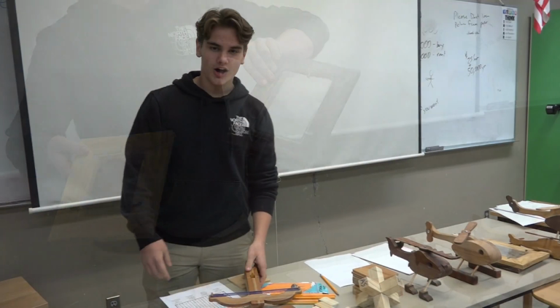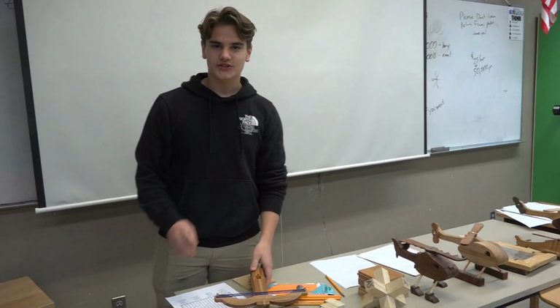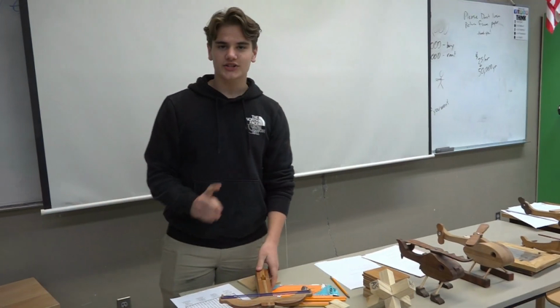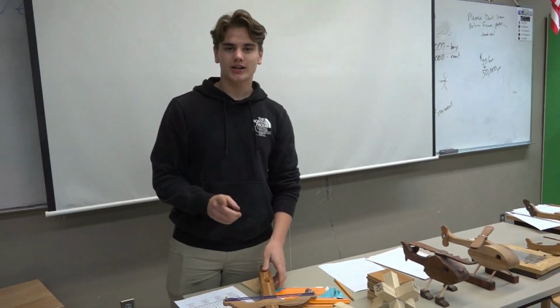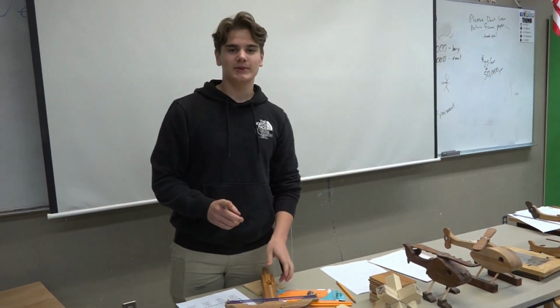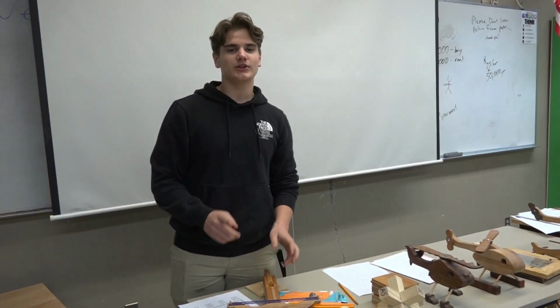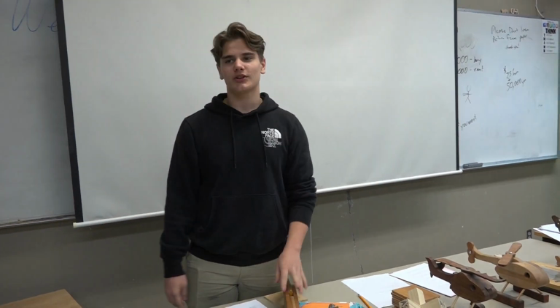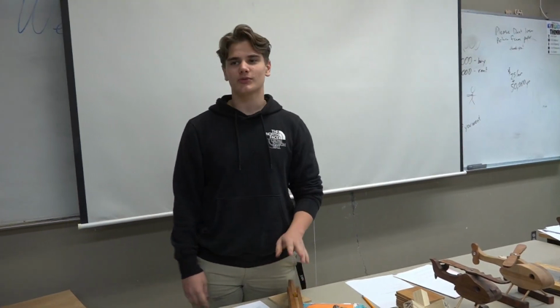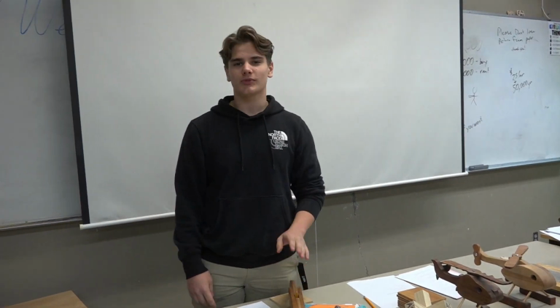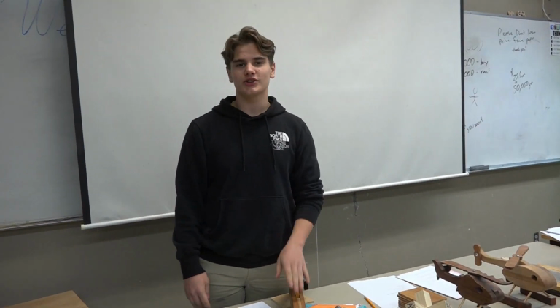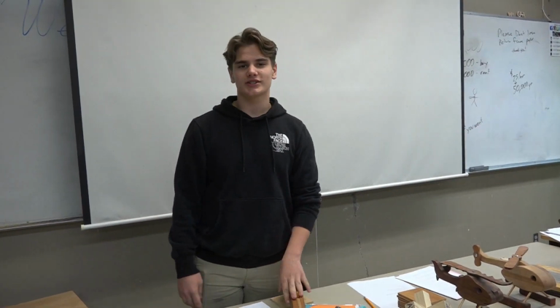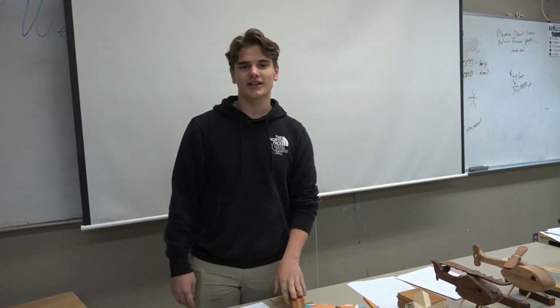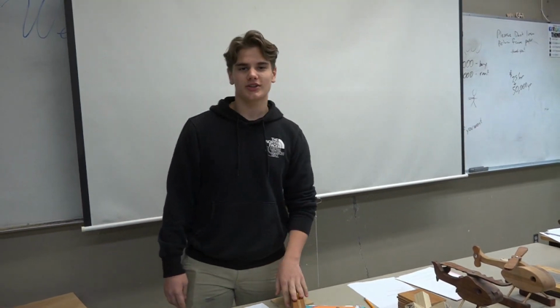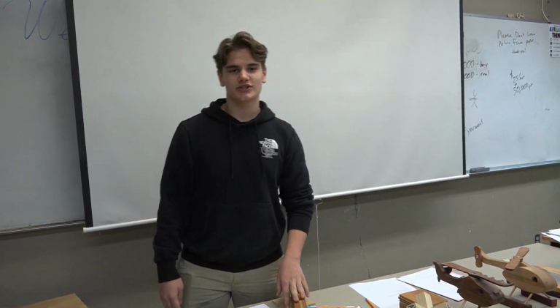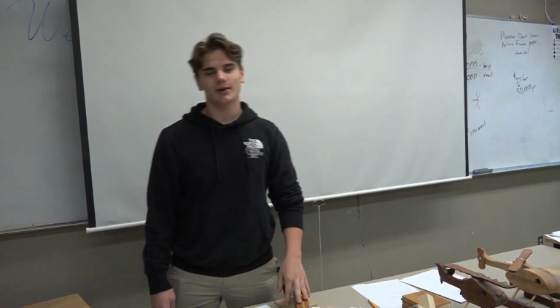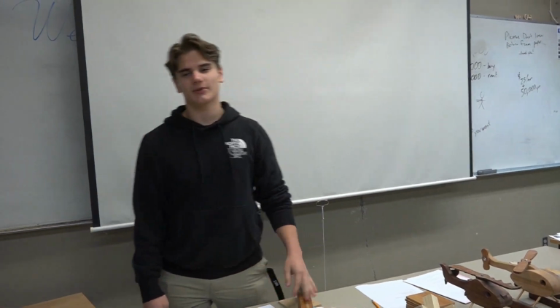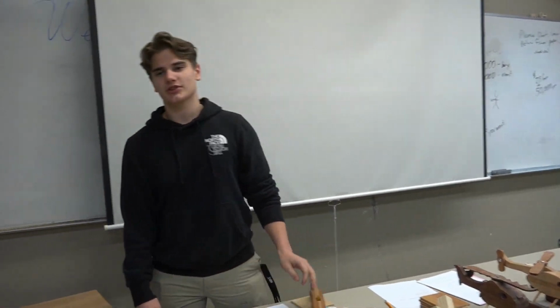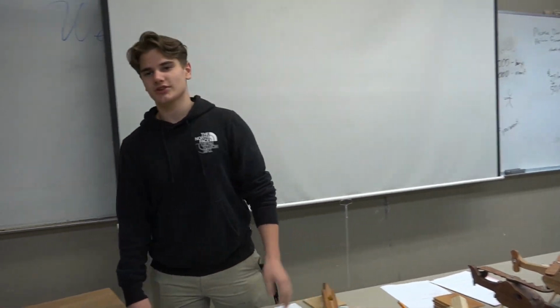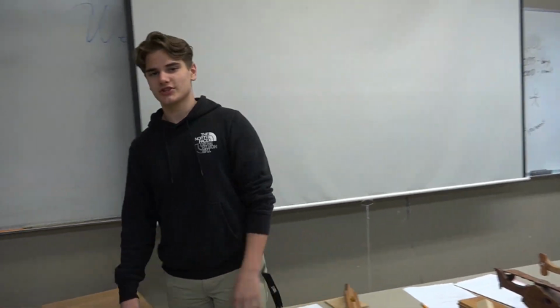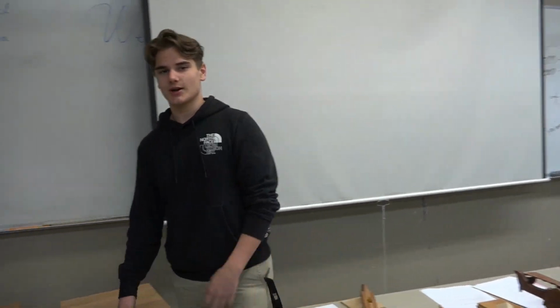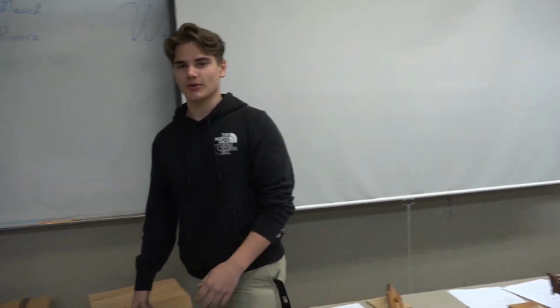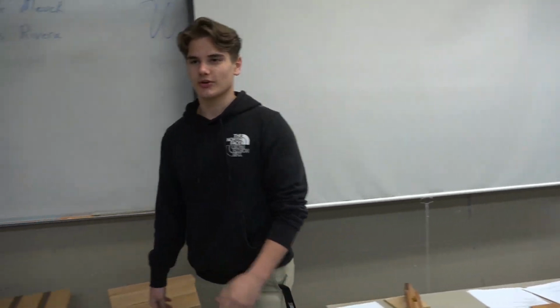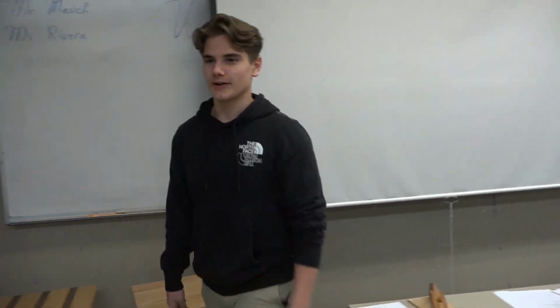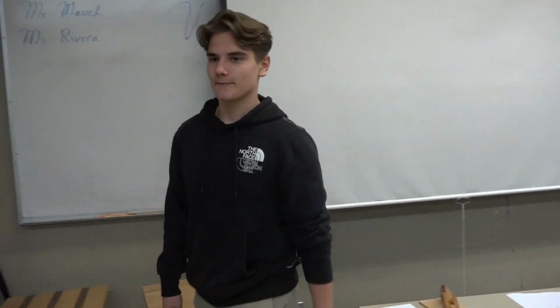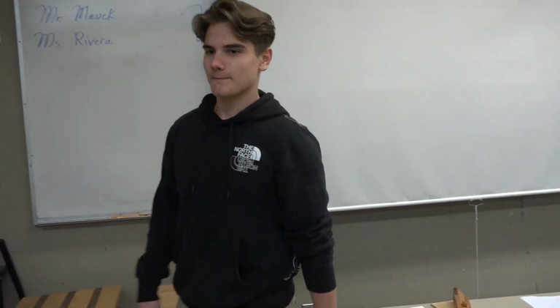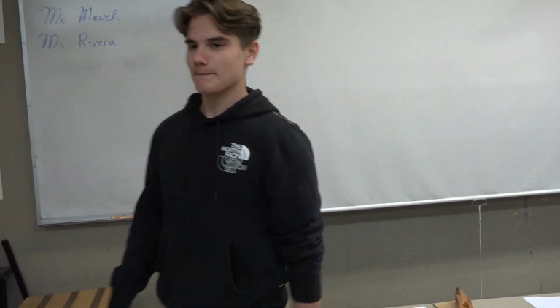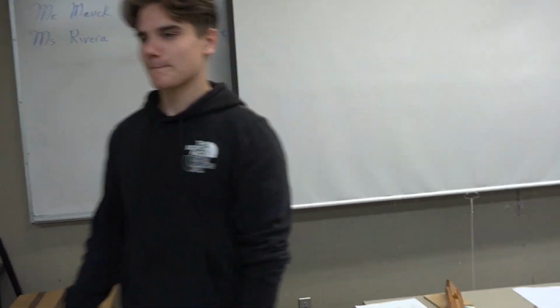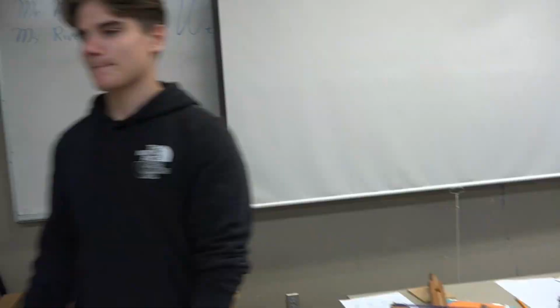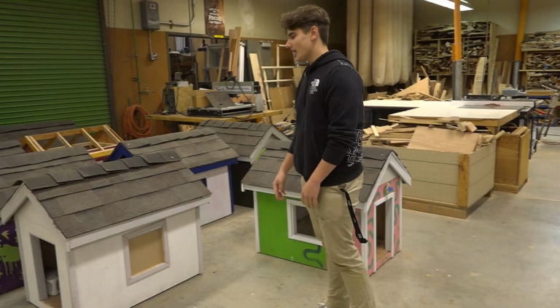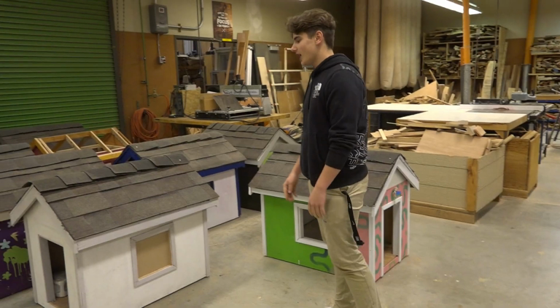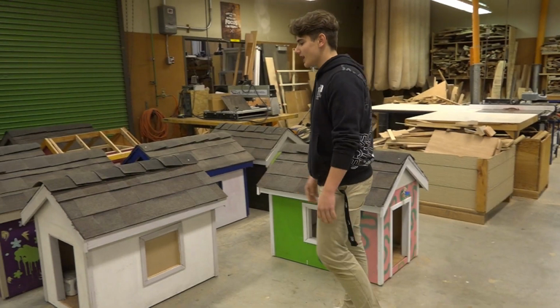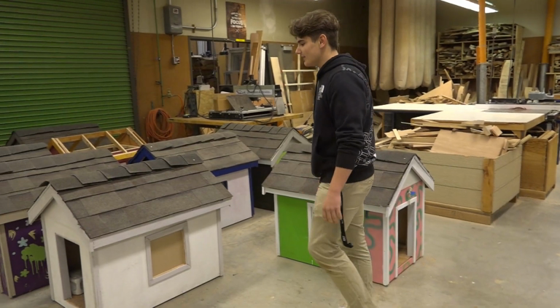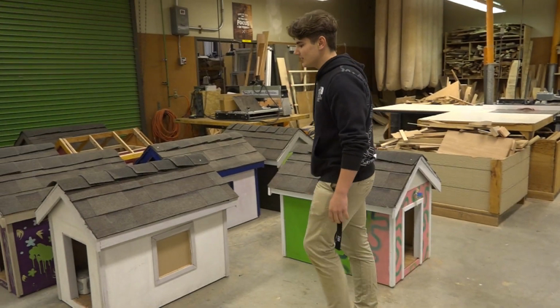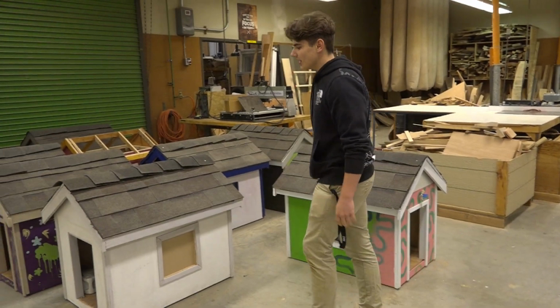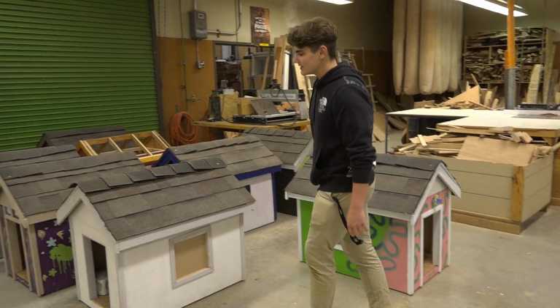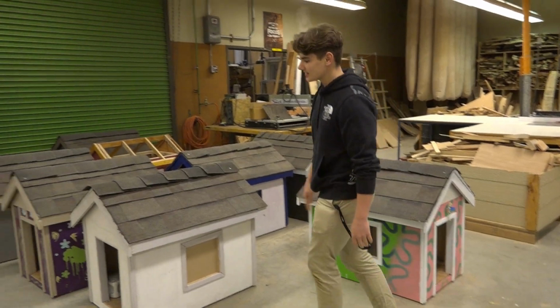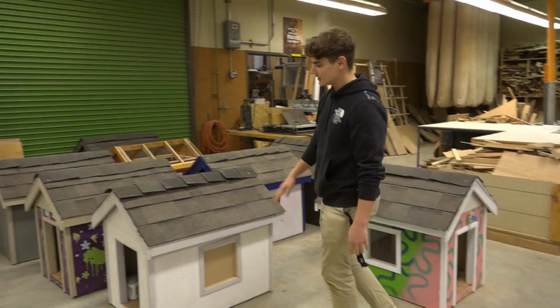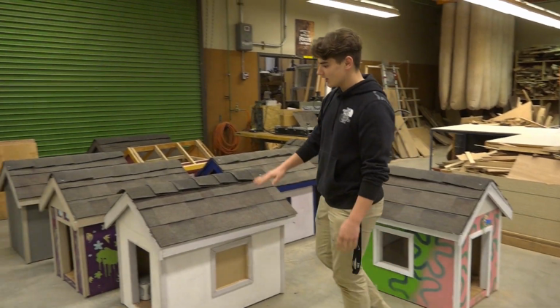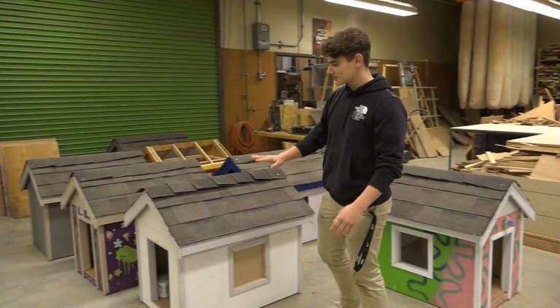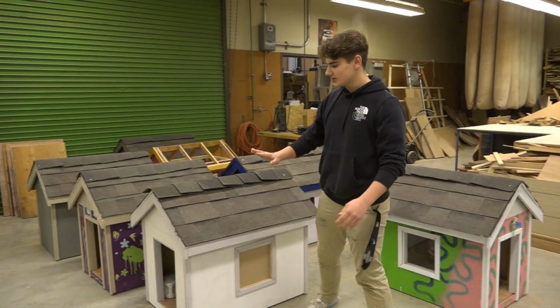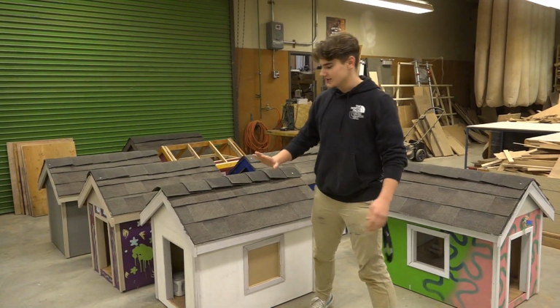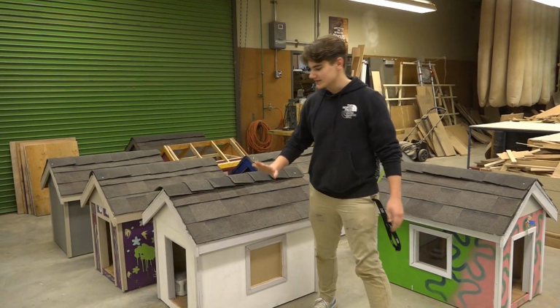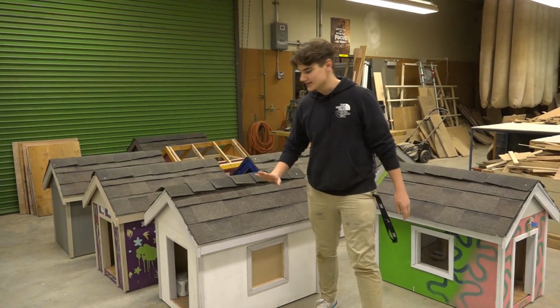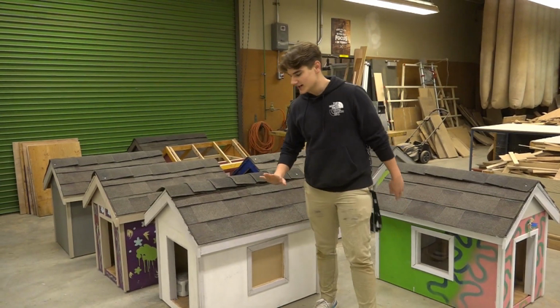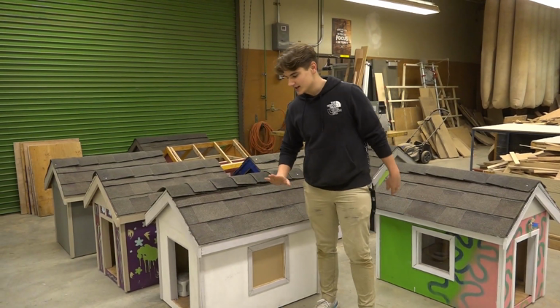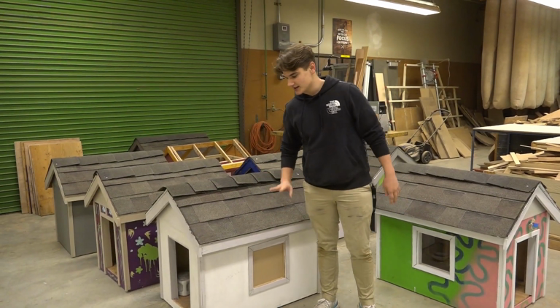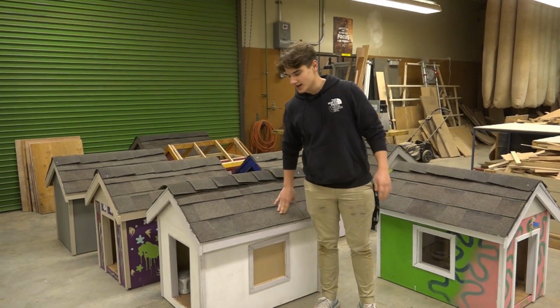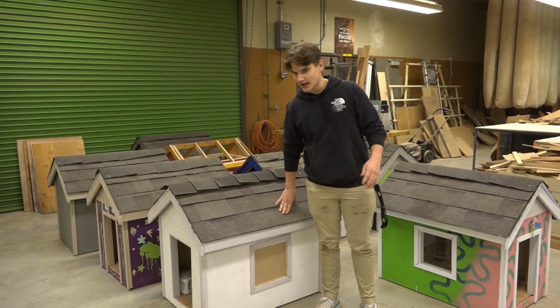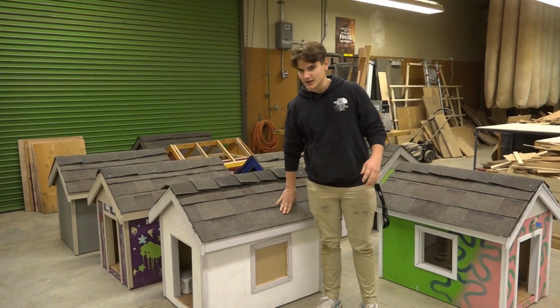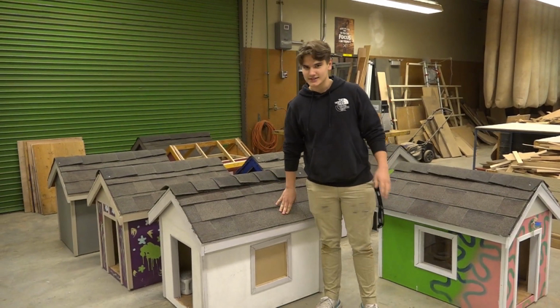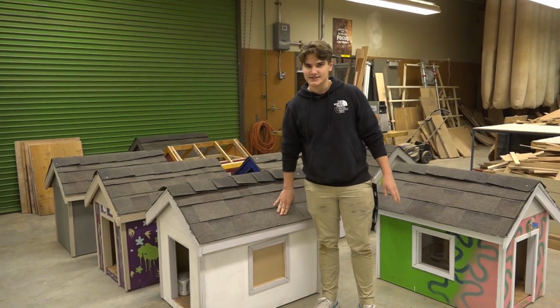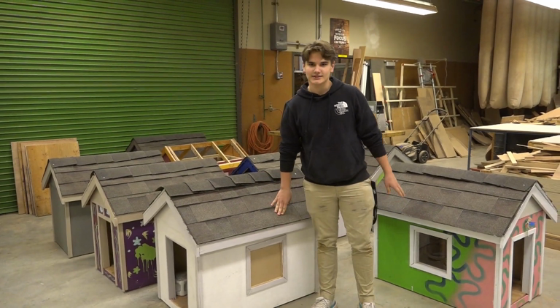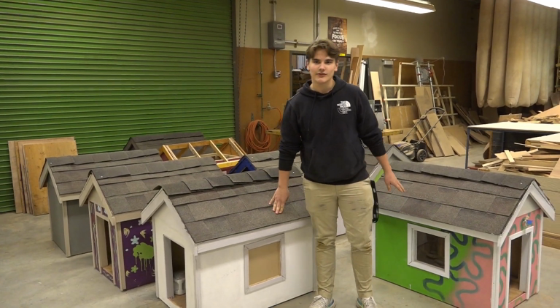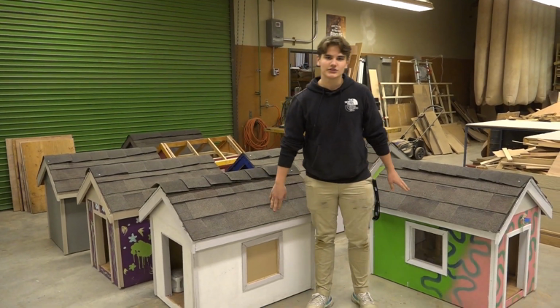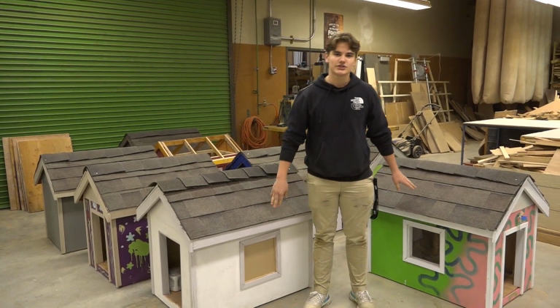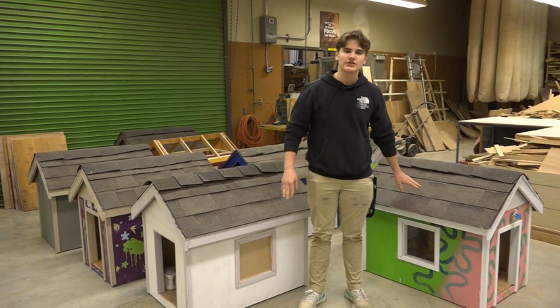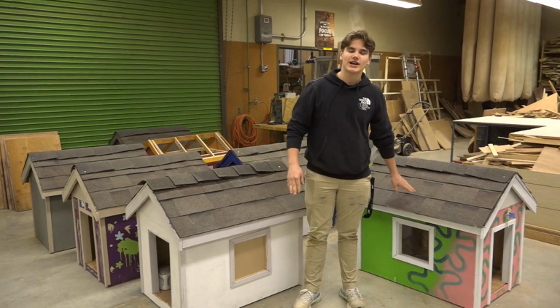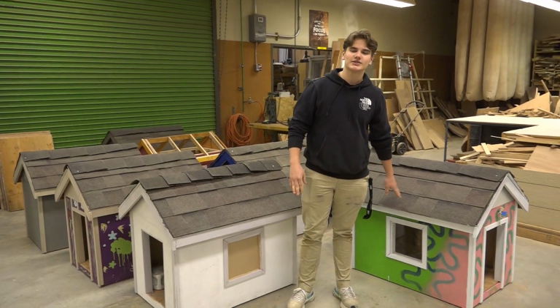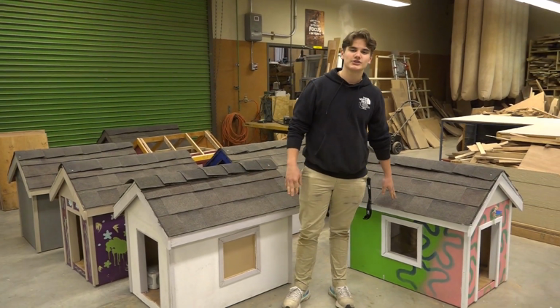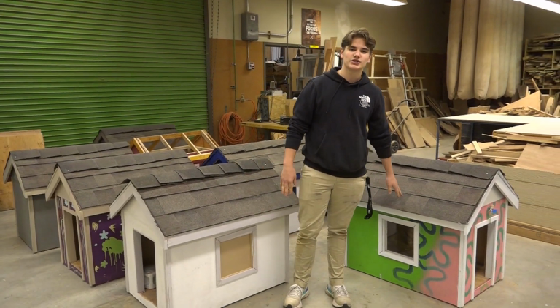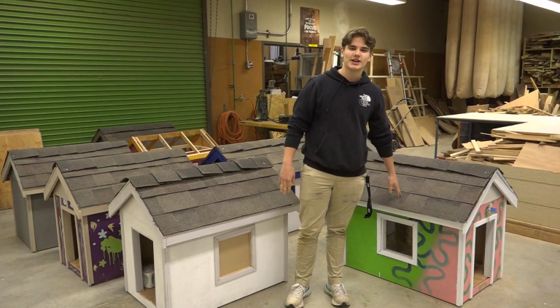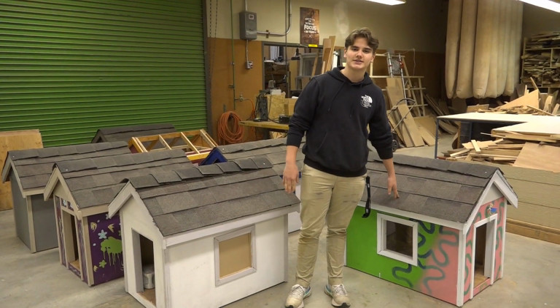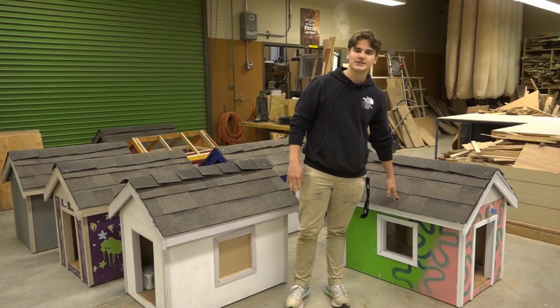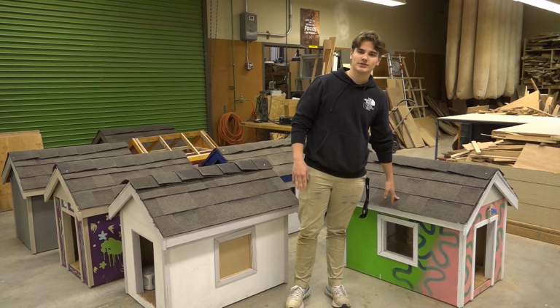Also, you're going to be doing group projects out in the shop — I'll show you this shop real quick. We also do these dog houses. In Level 2, you guys do sheds, too.